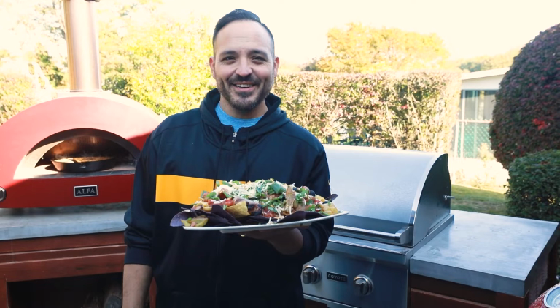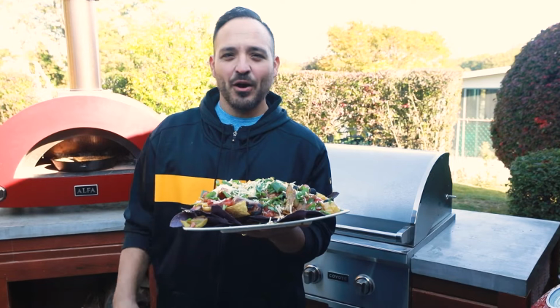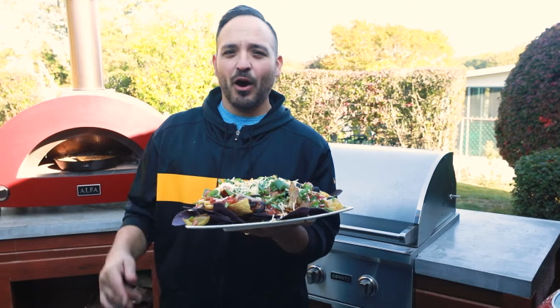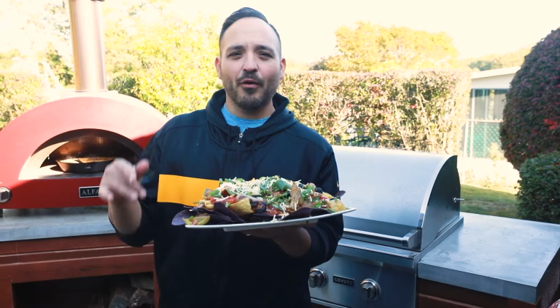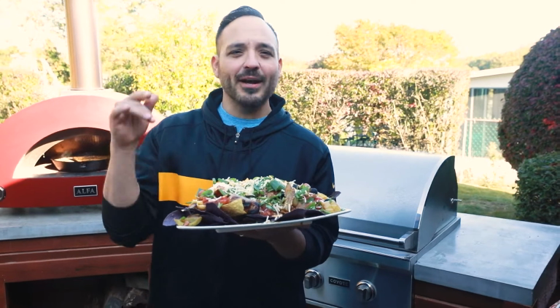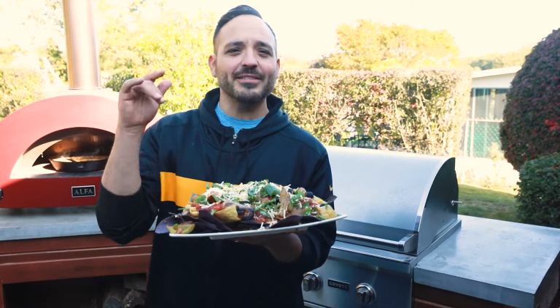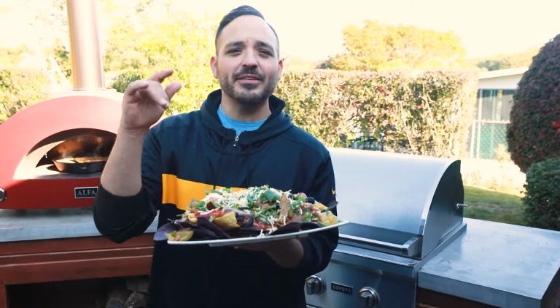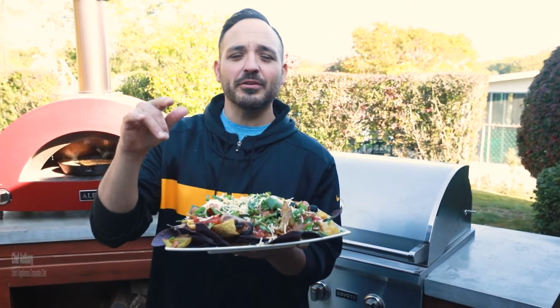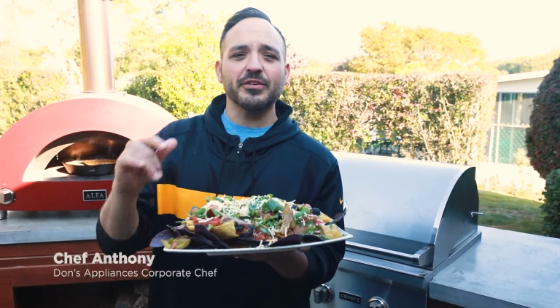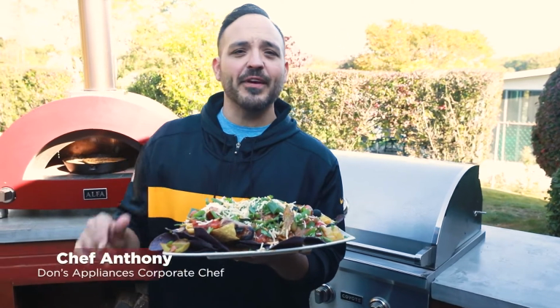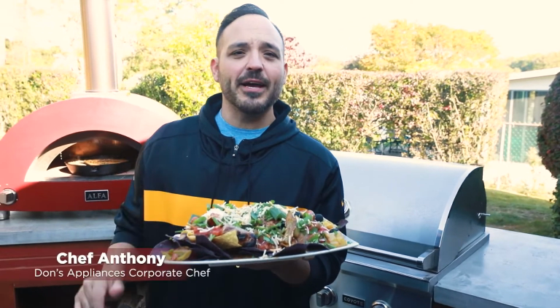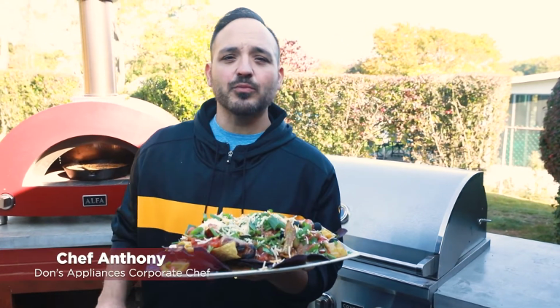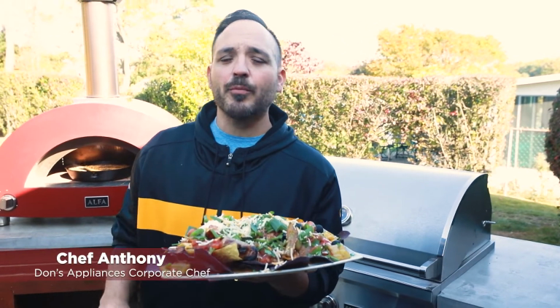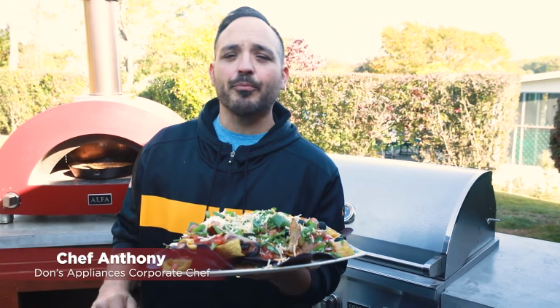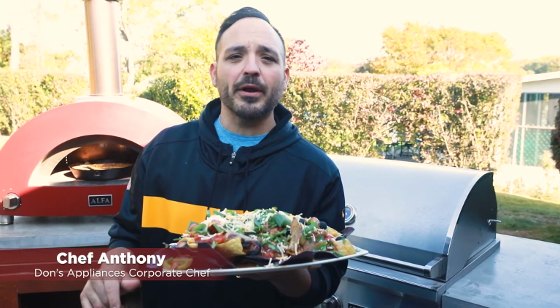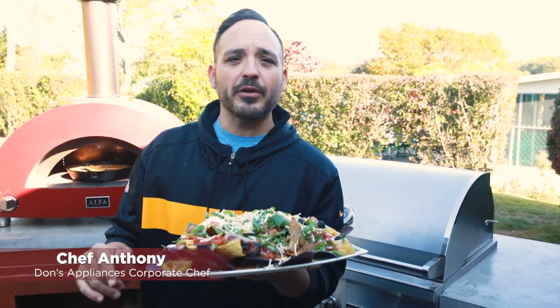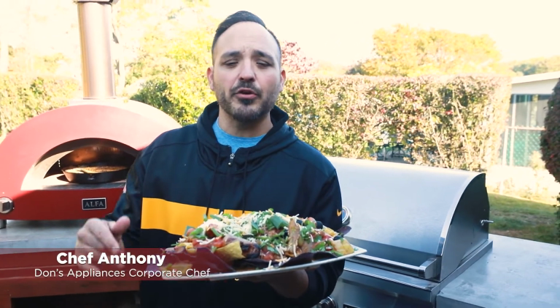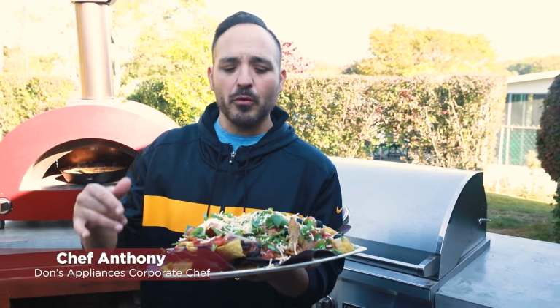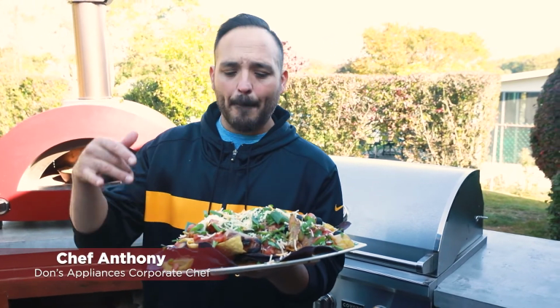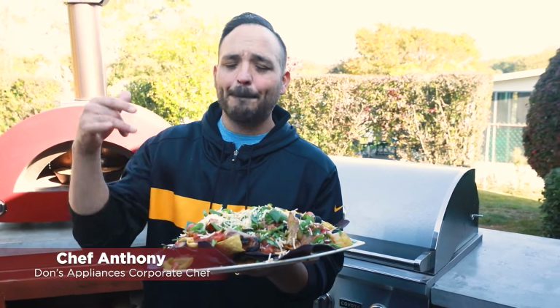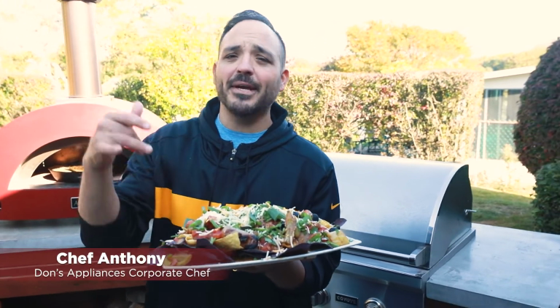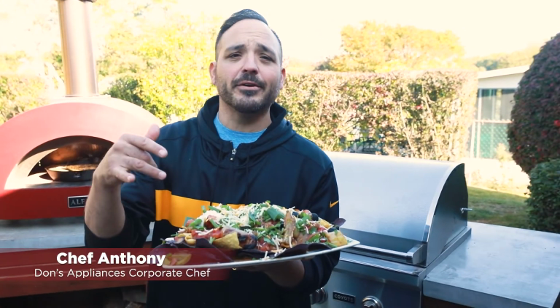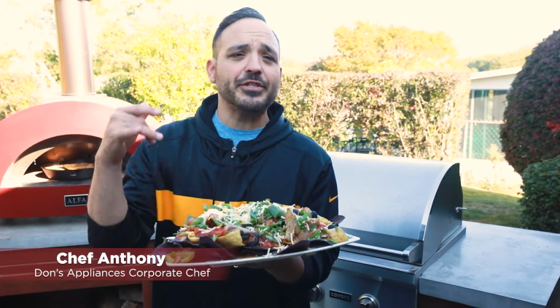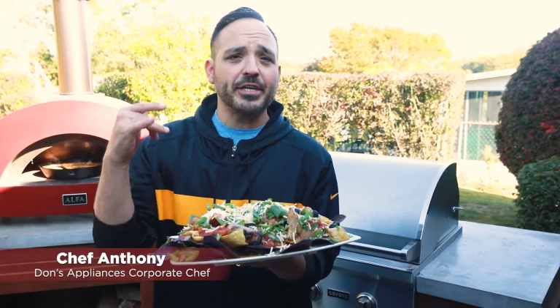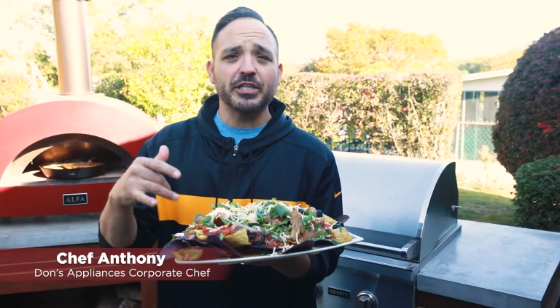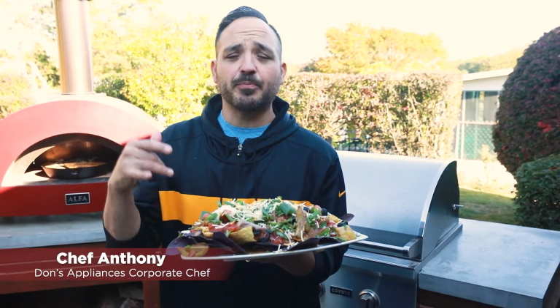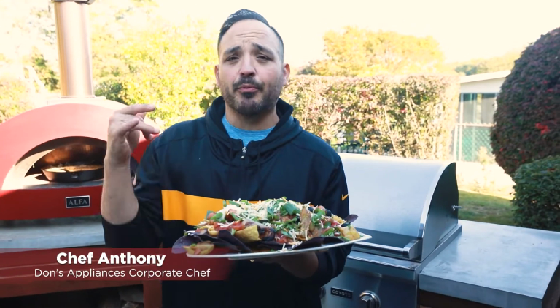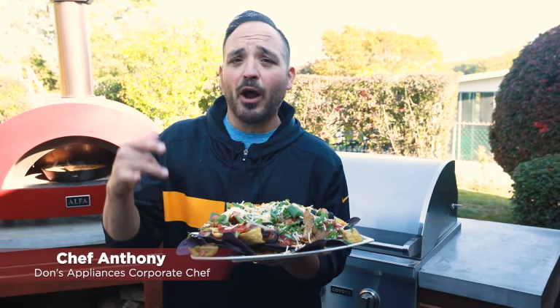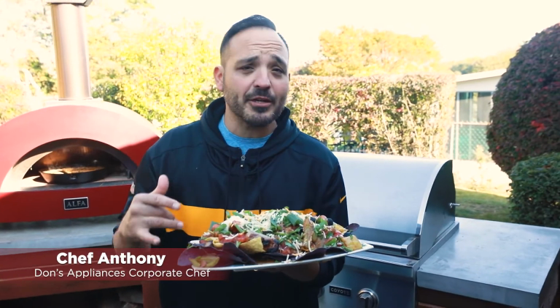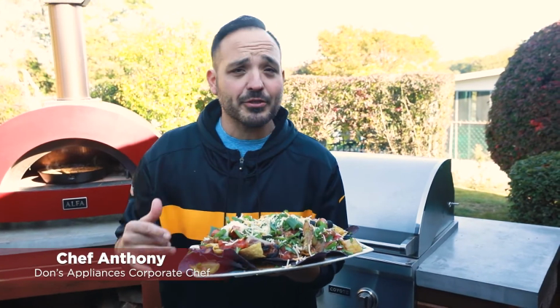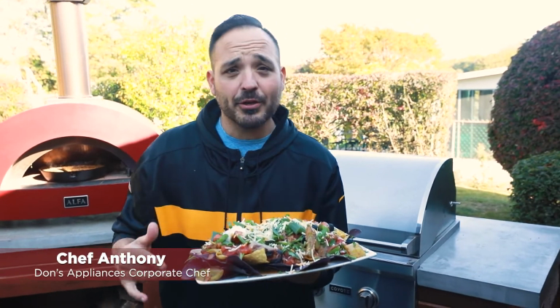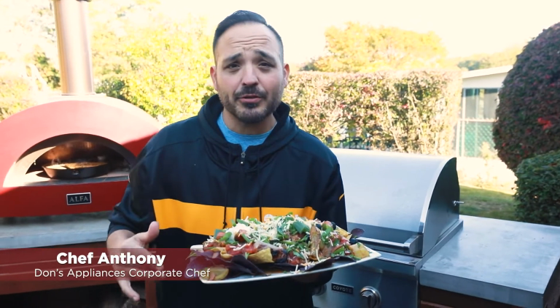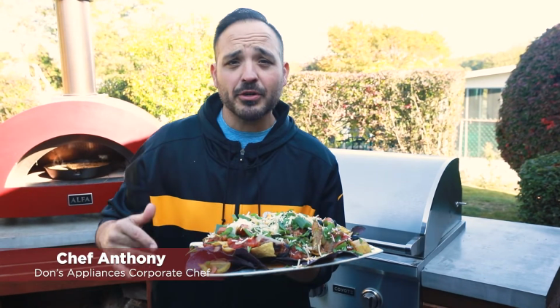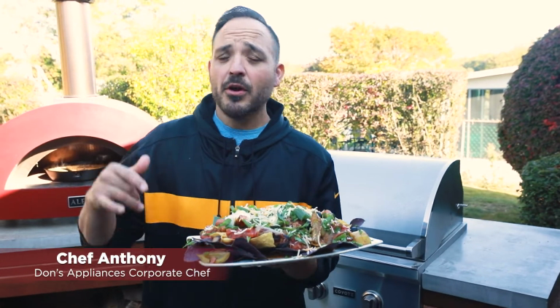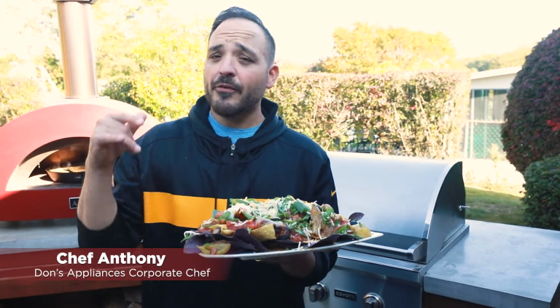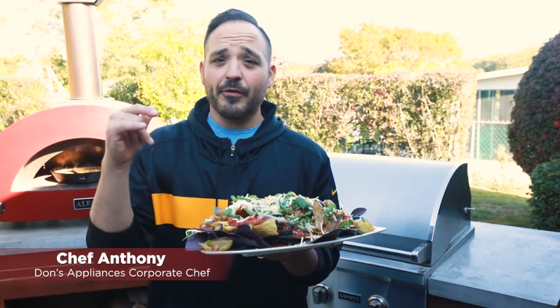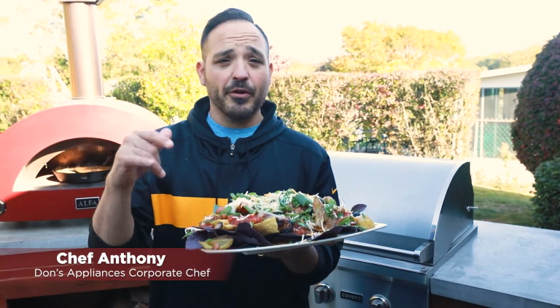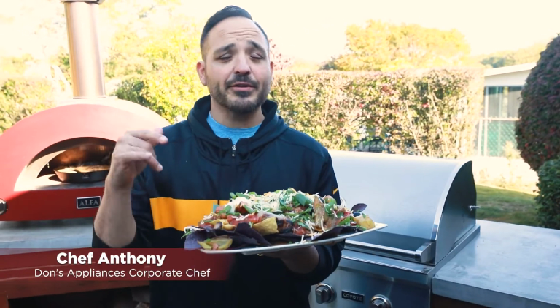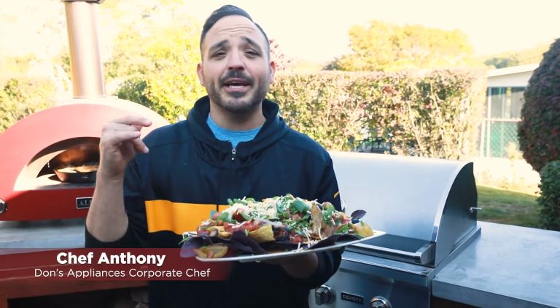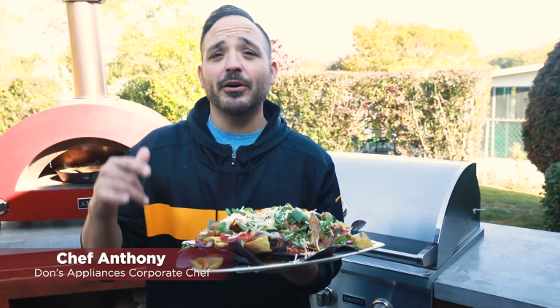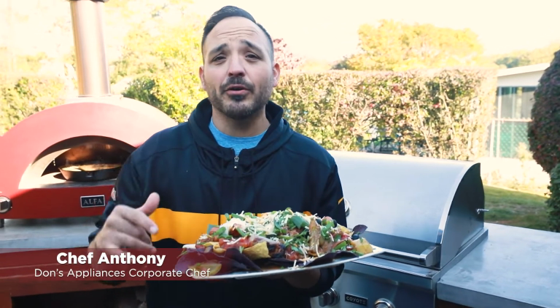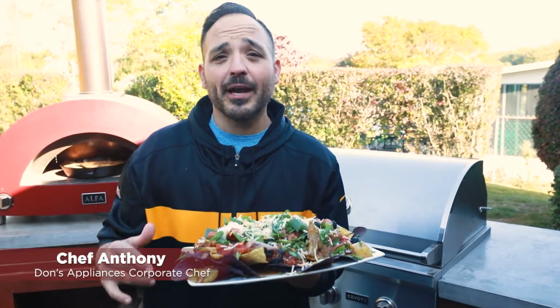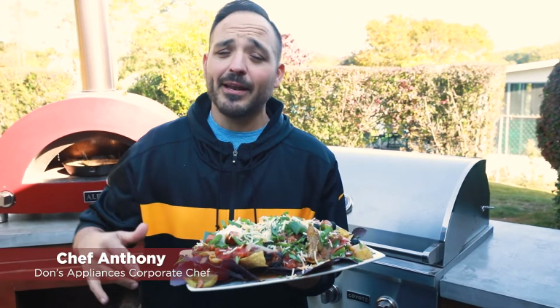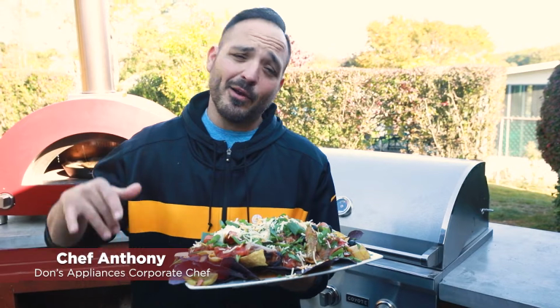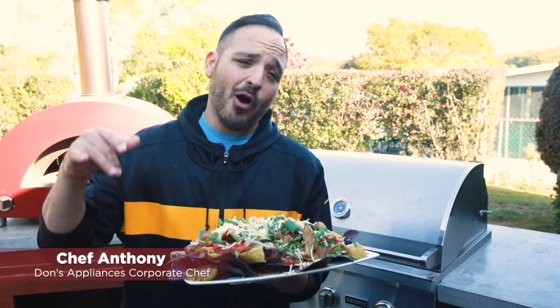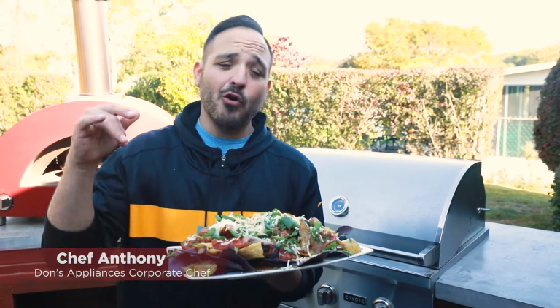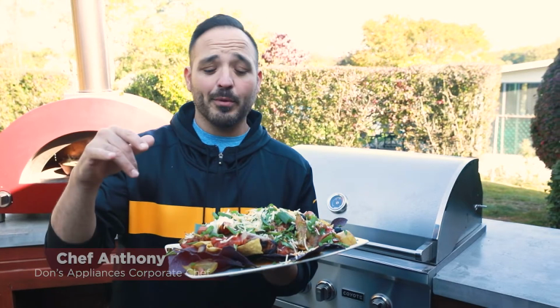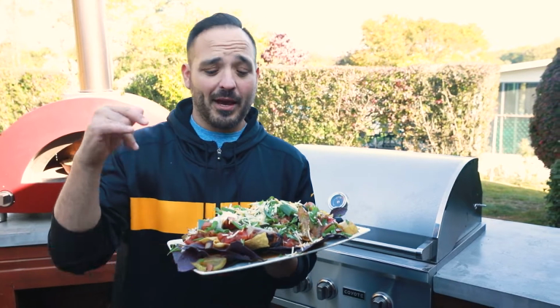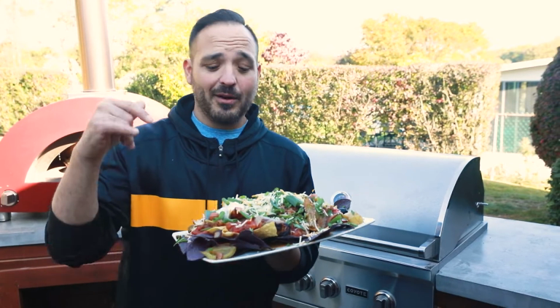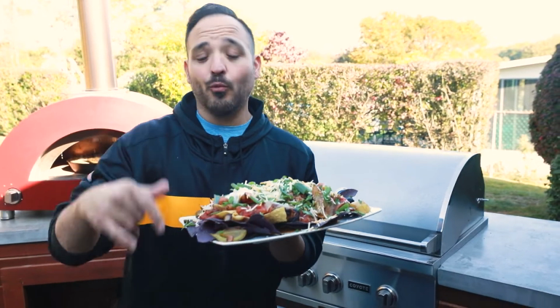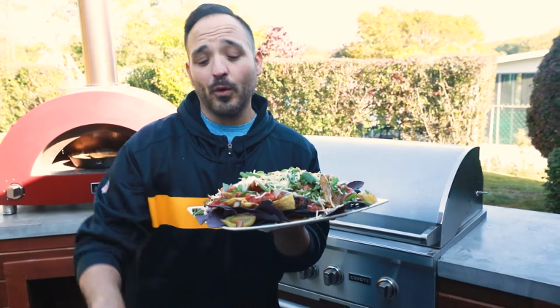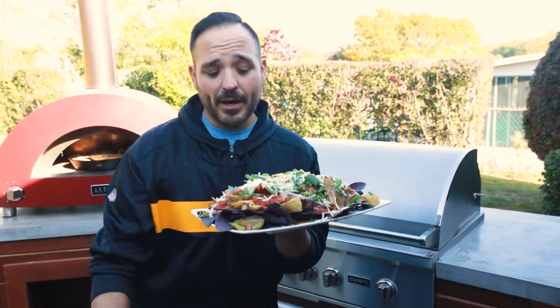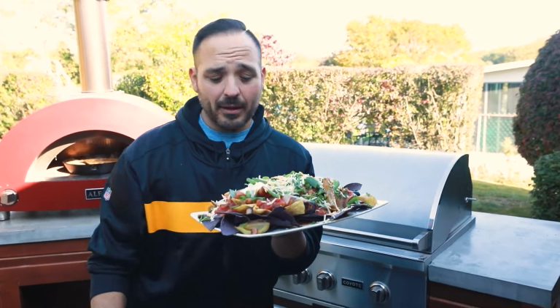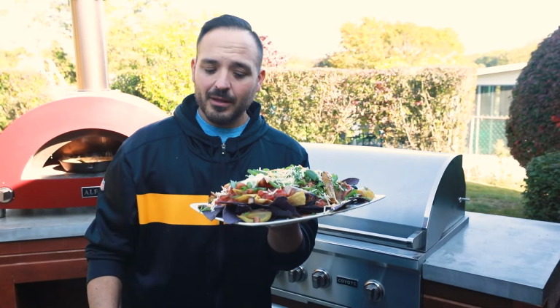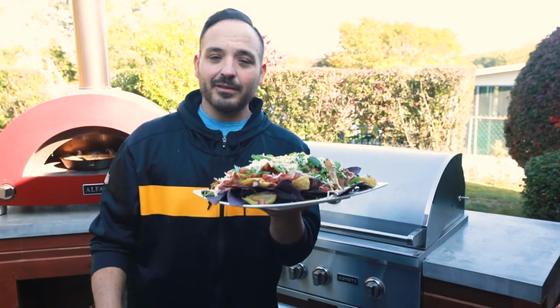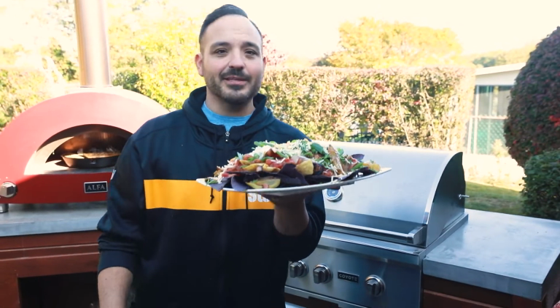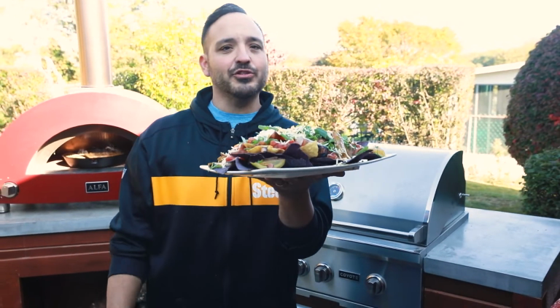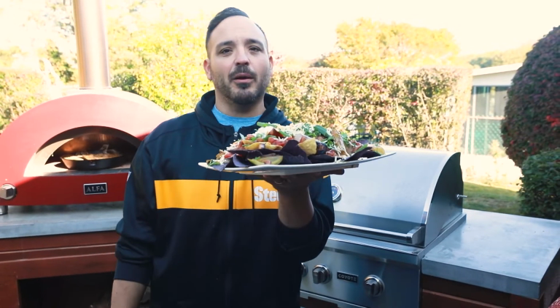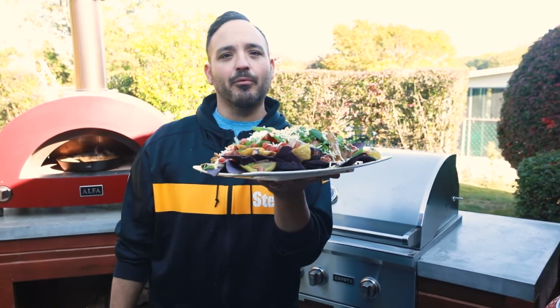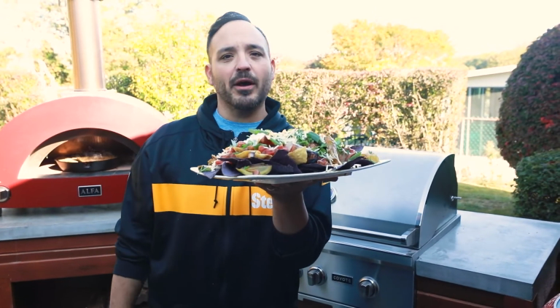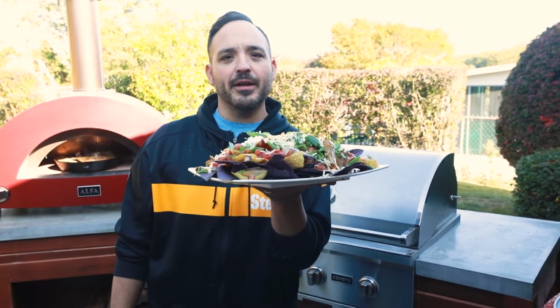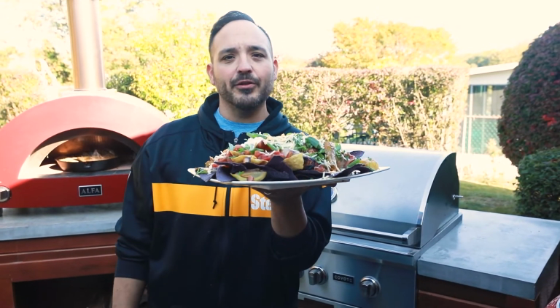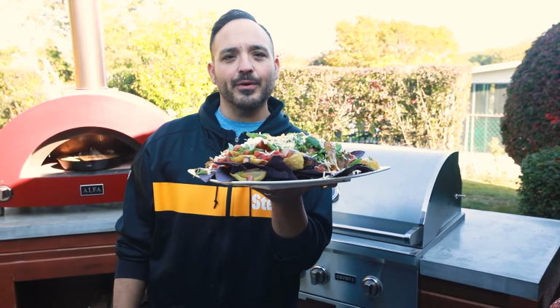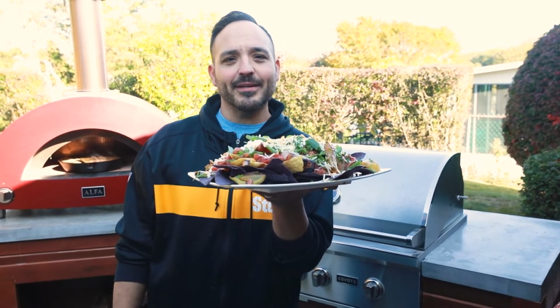All right Steelers fans, we're bringing you a beer cheese brachos for your tailgate and homegate win. Let's jump right into it.